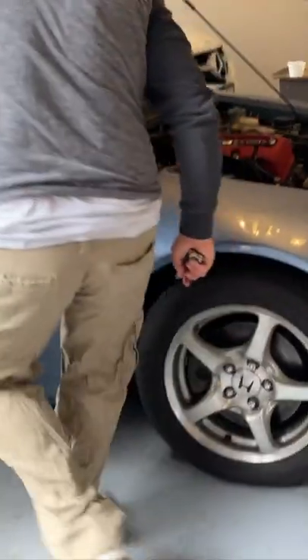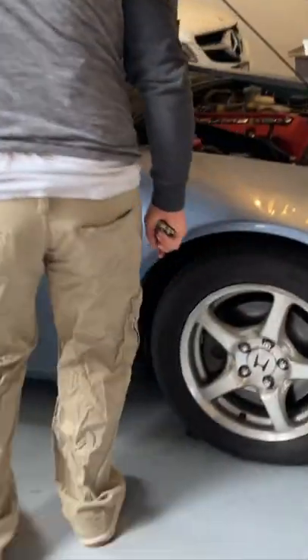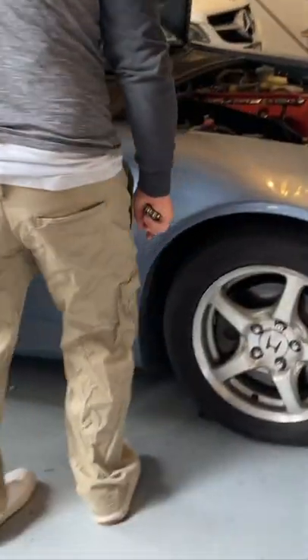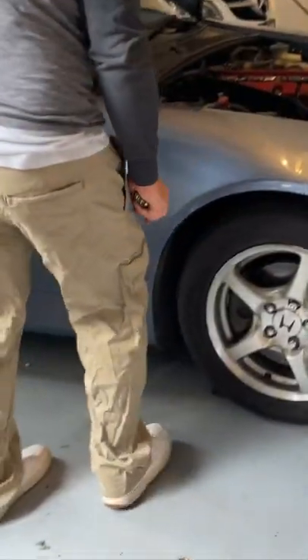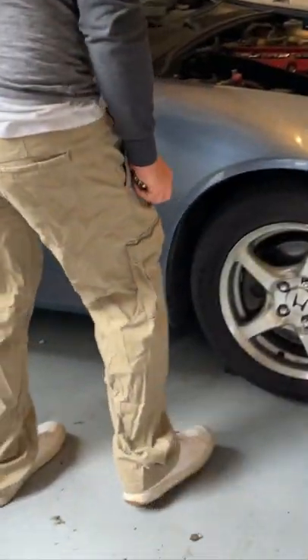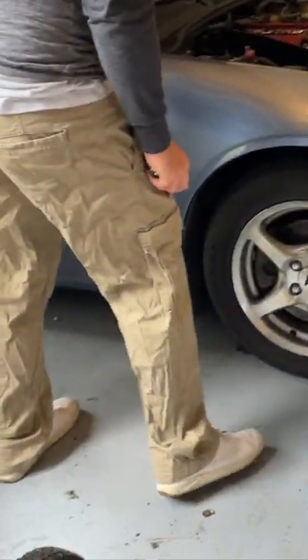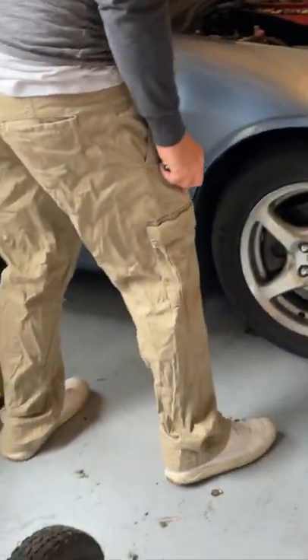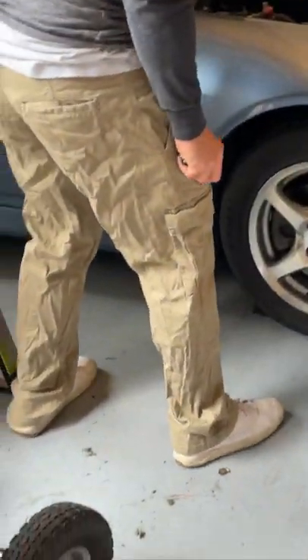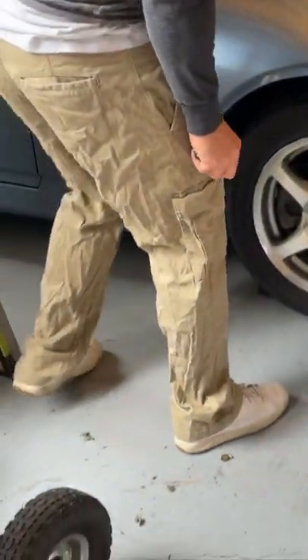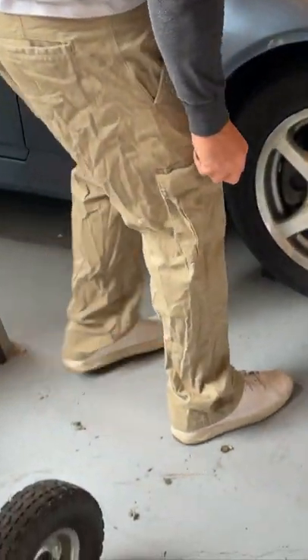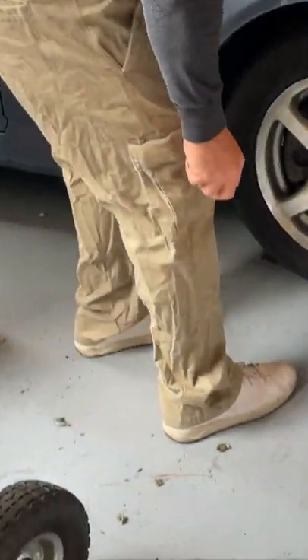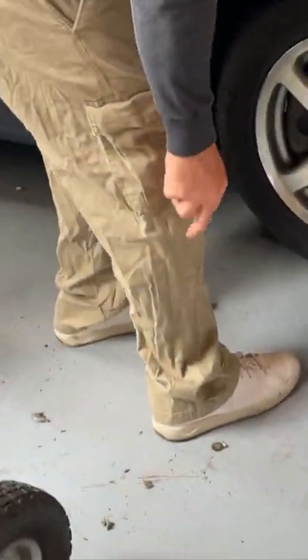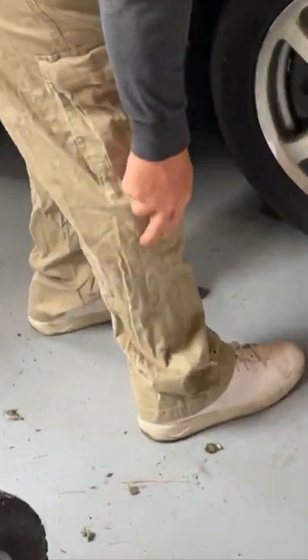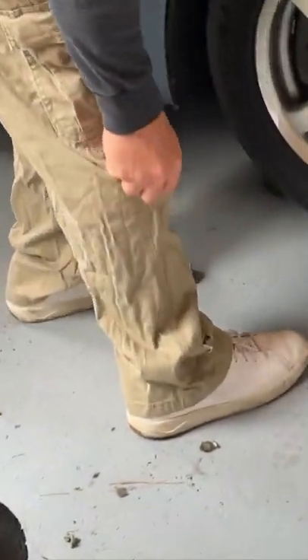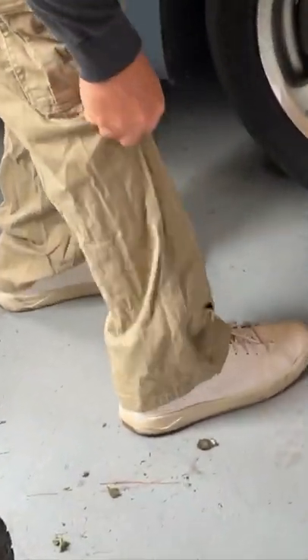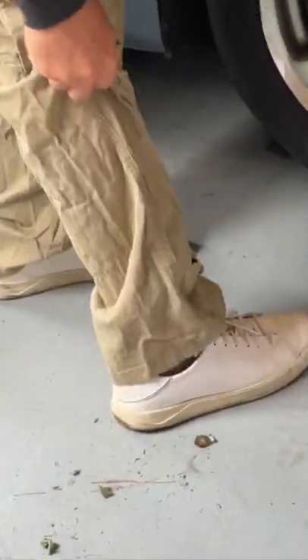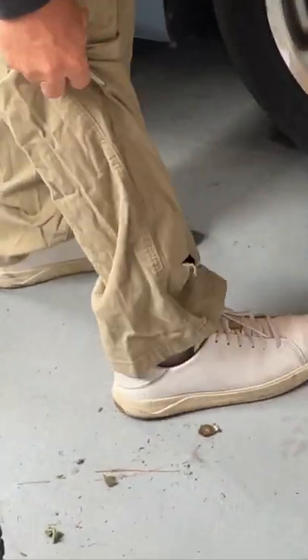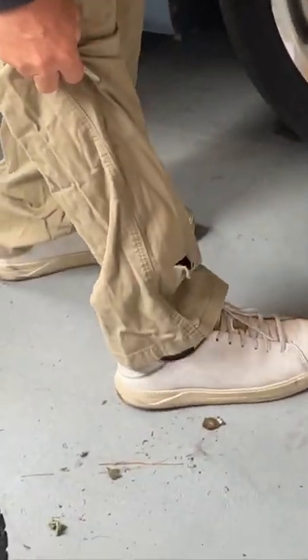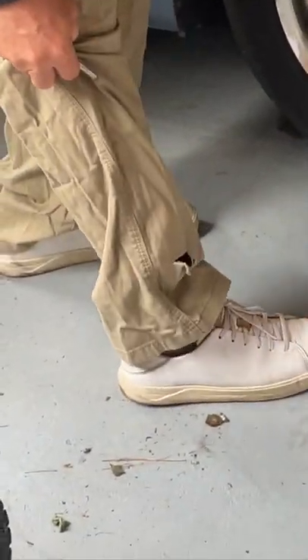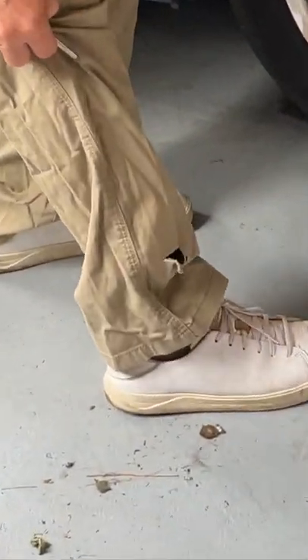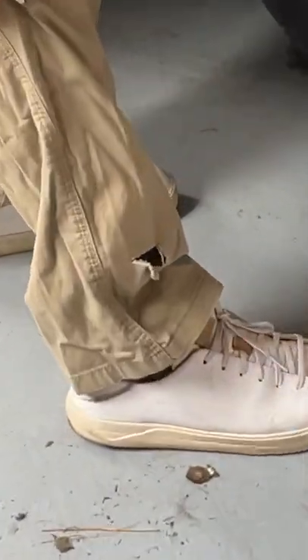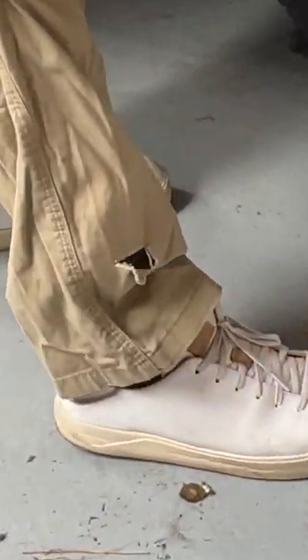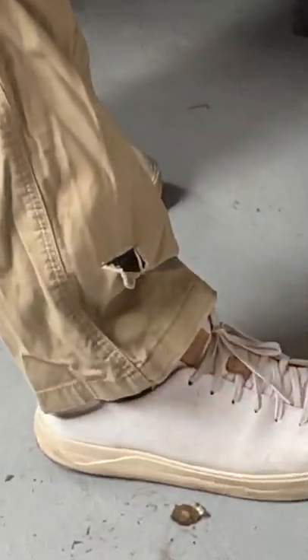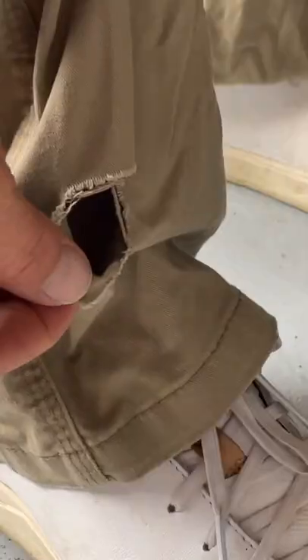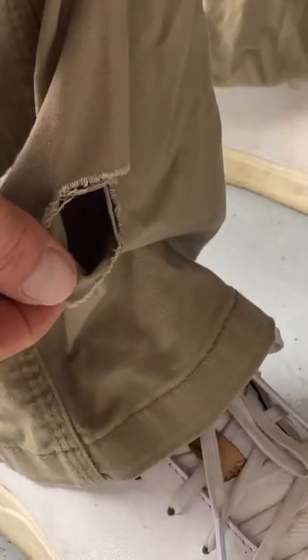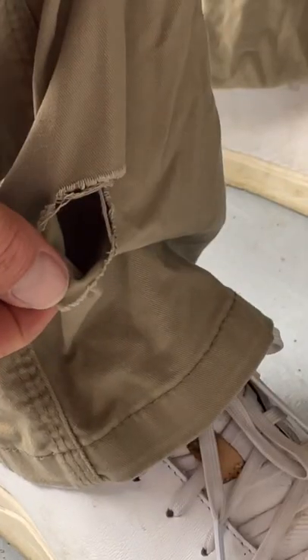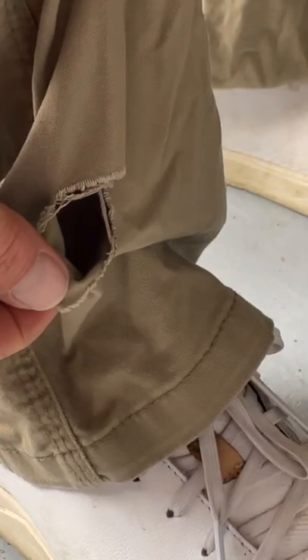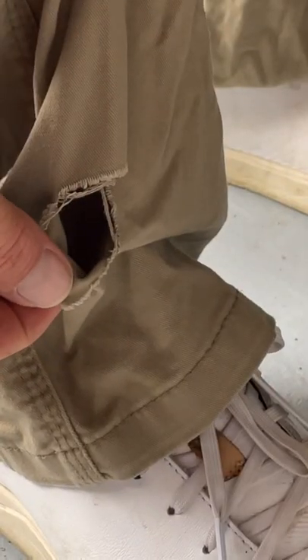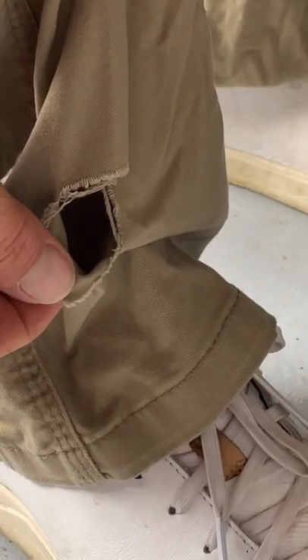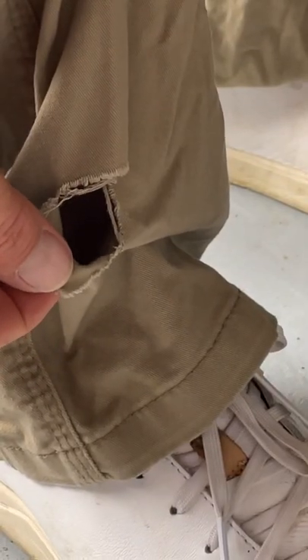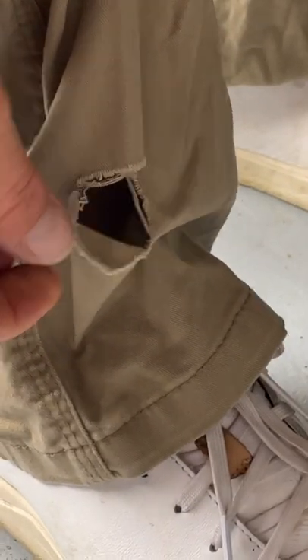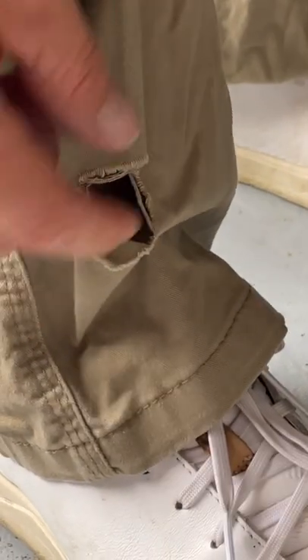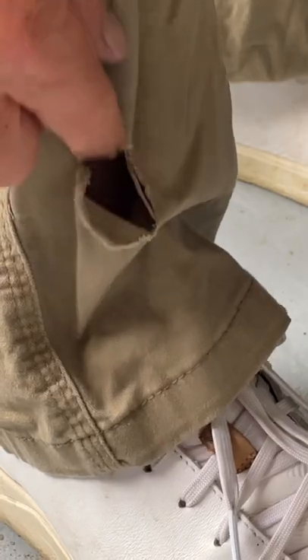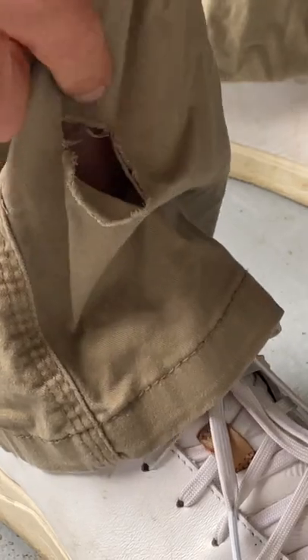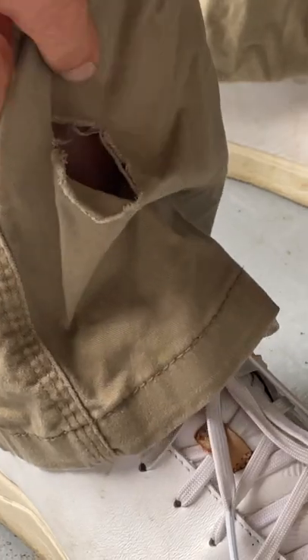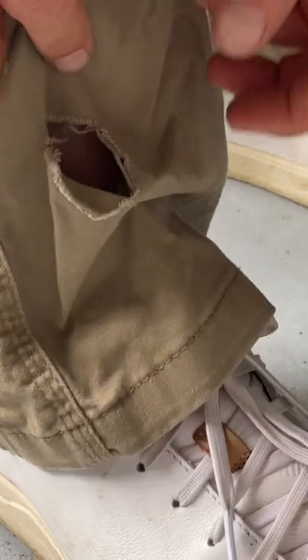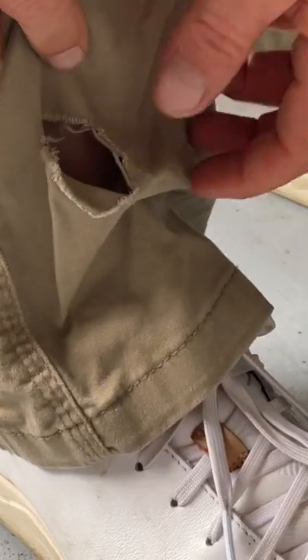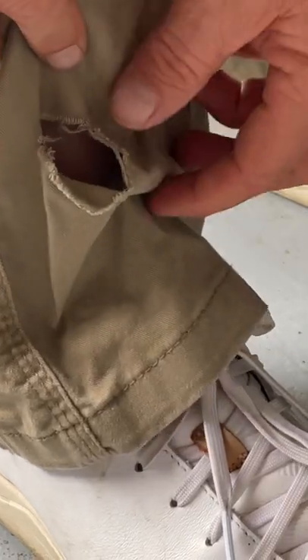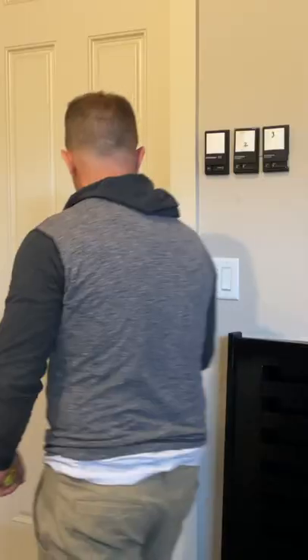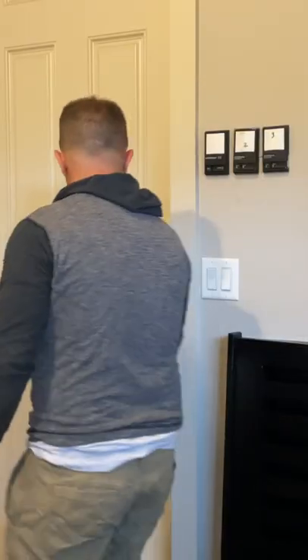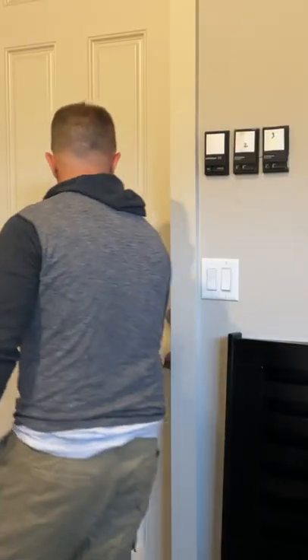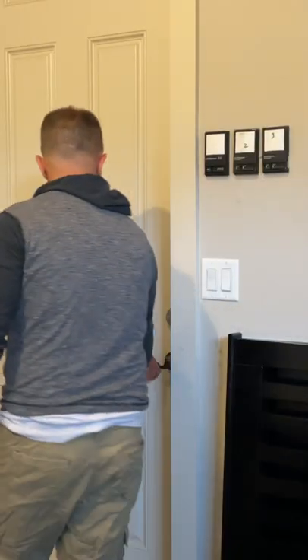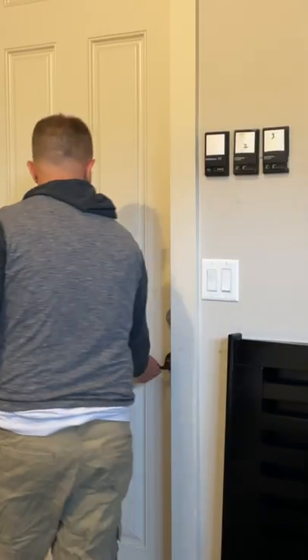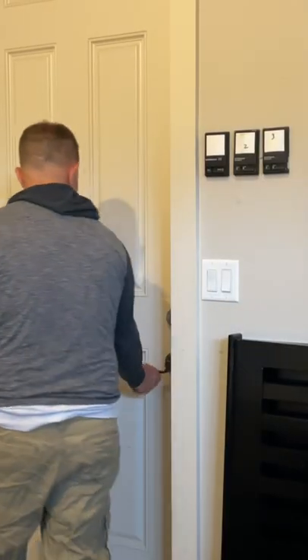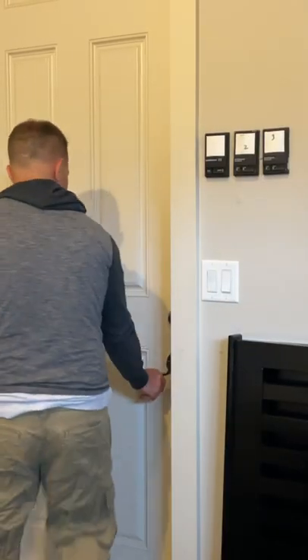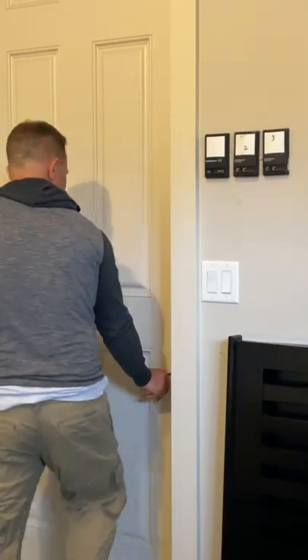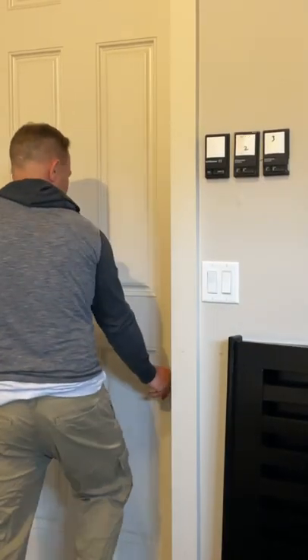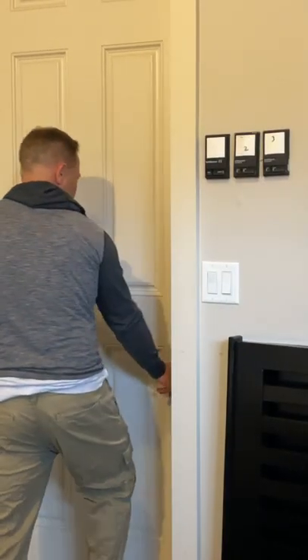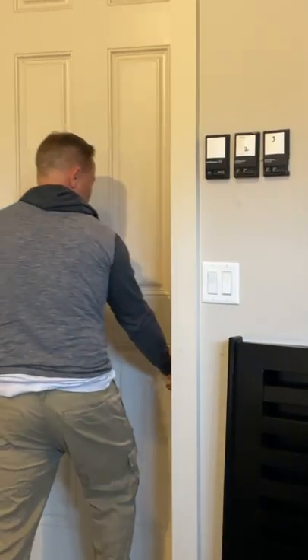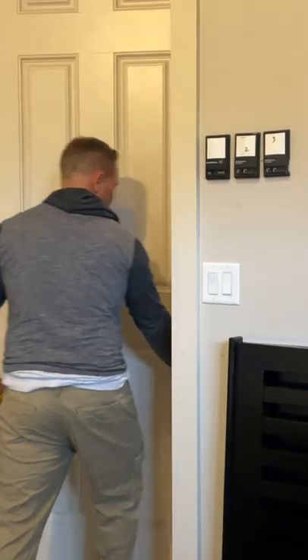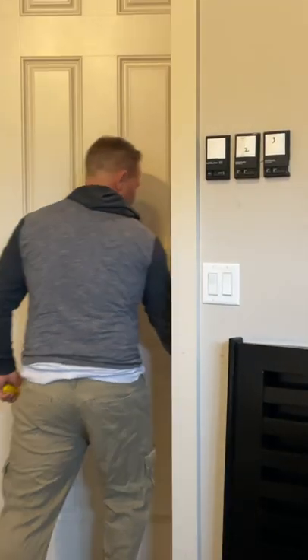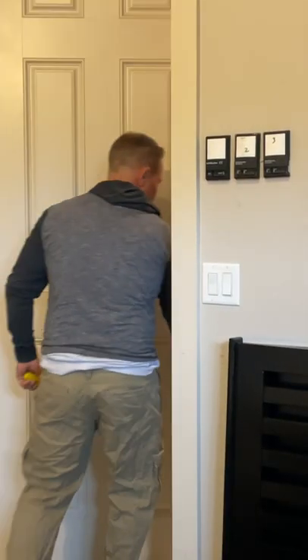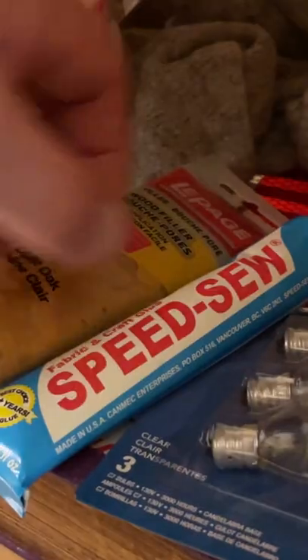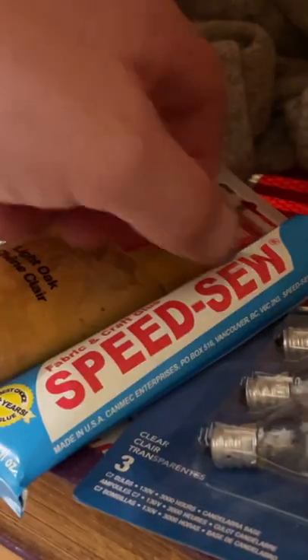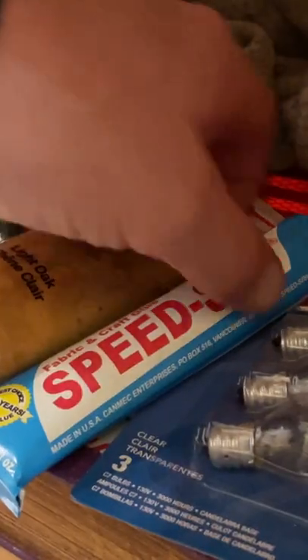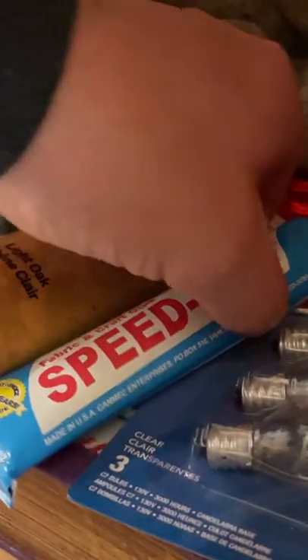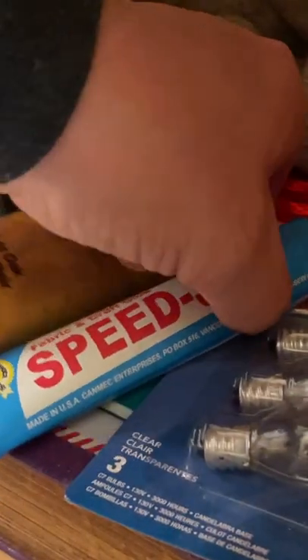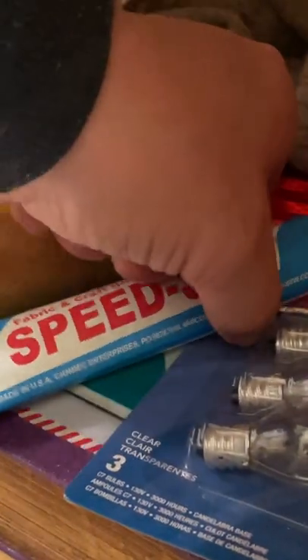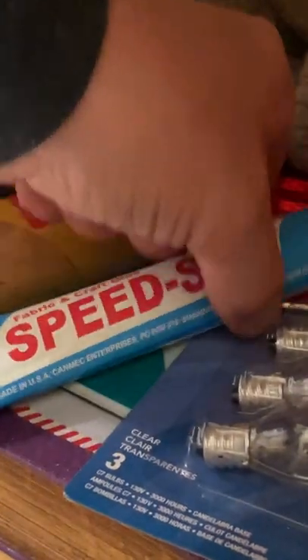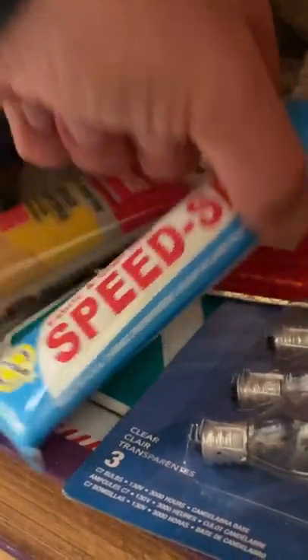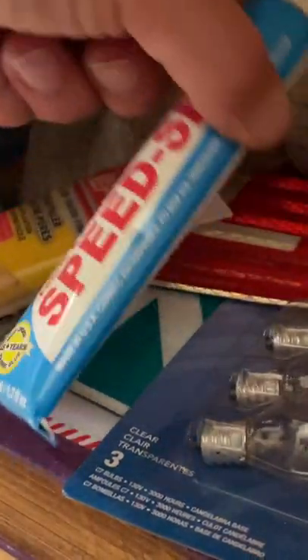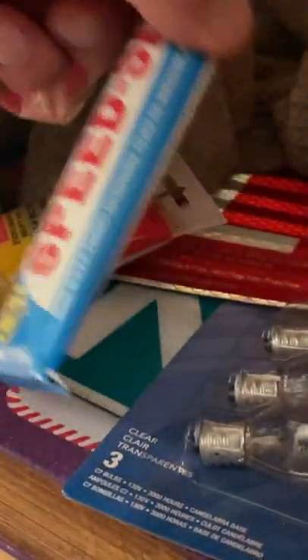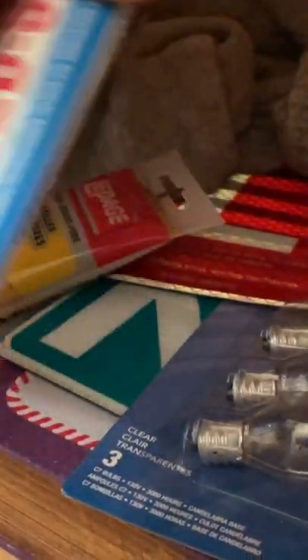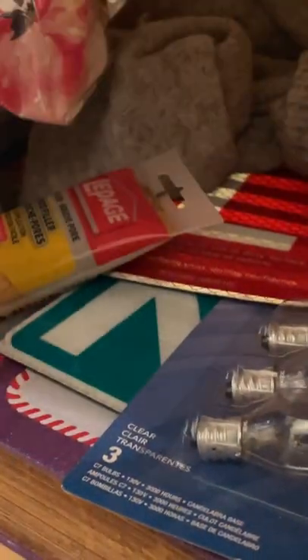Did you just rip your expensive work pants? Get back to work fast and use Speed Sew Fabric Glue for a quick and easy solution.